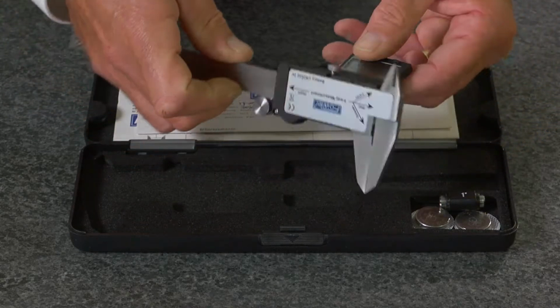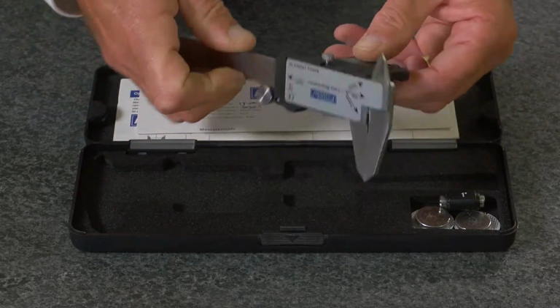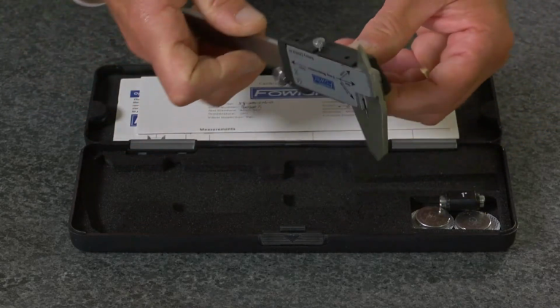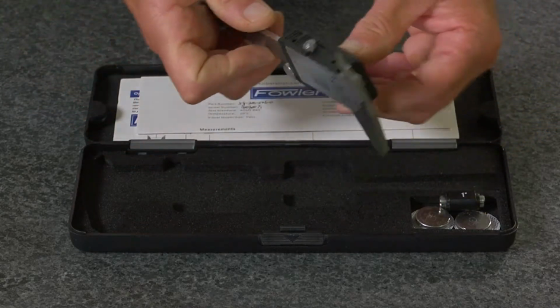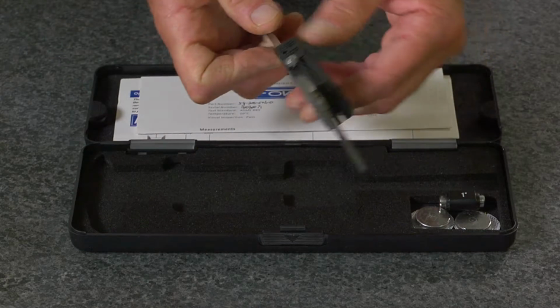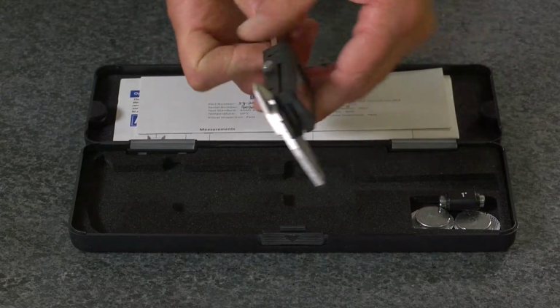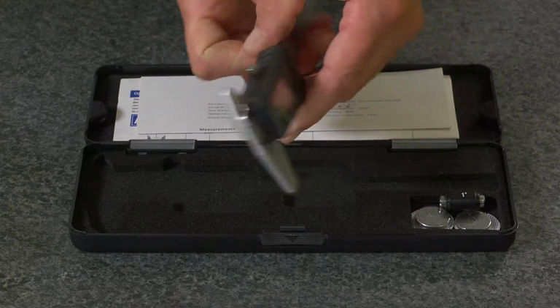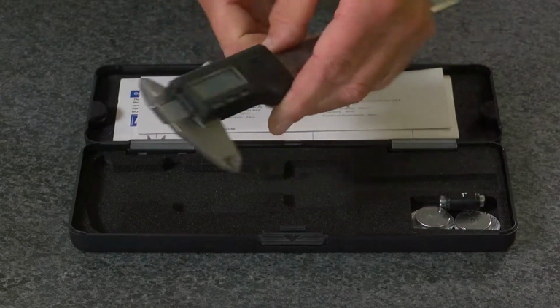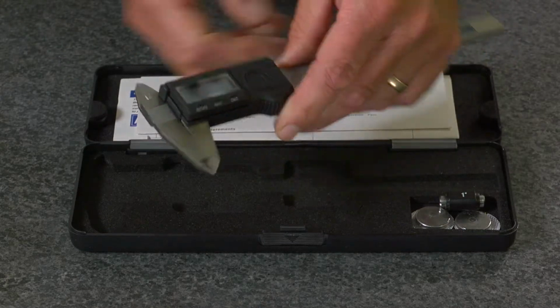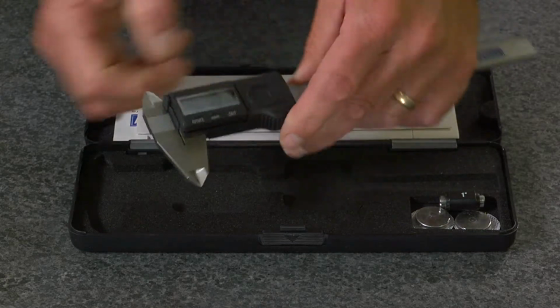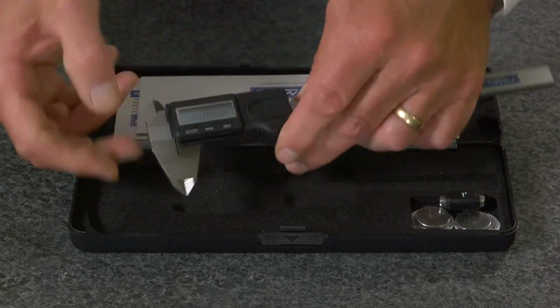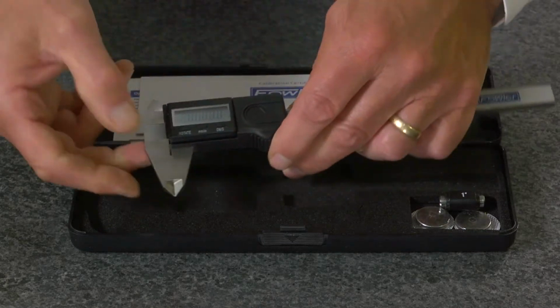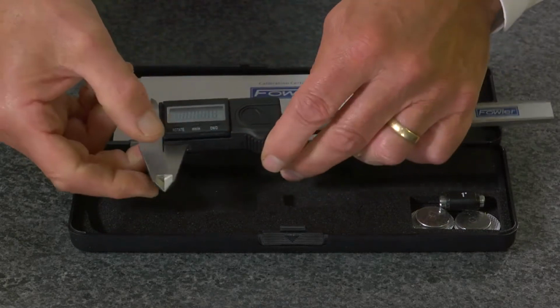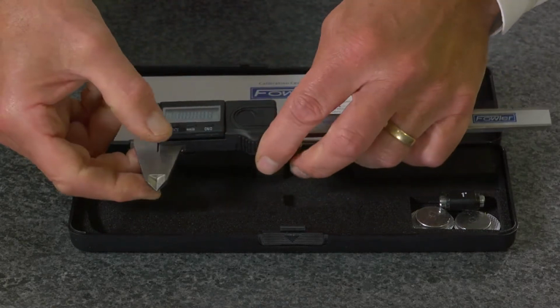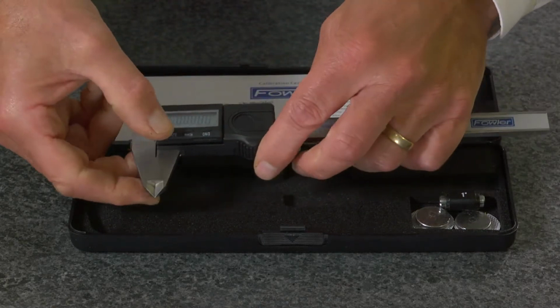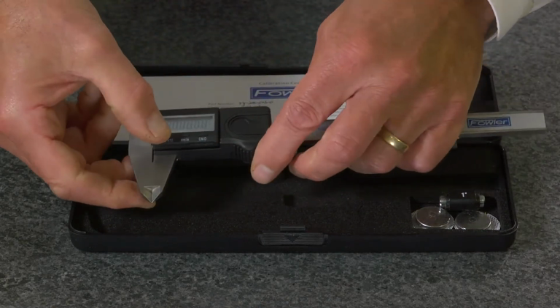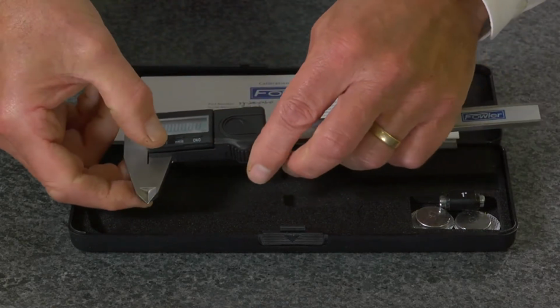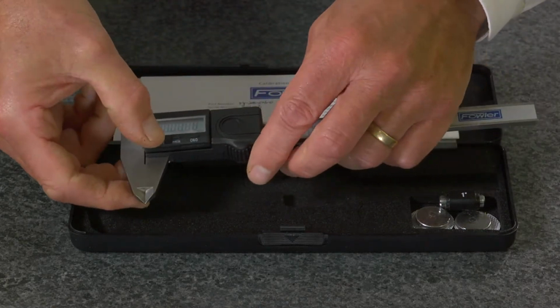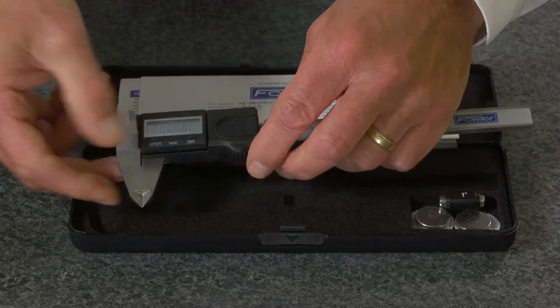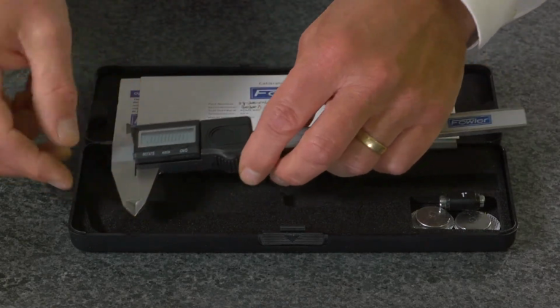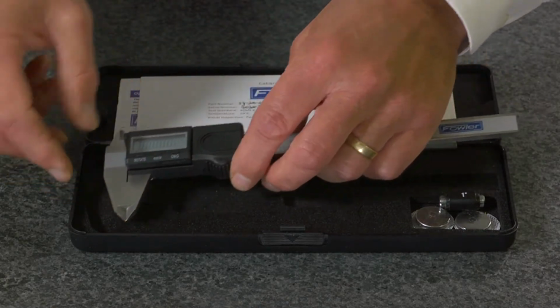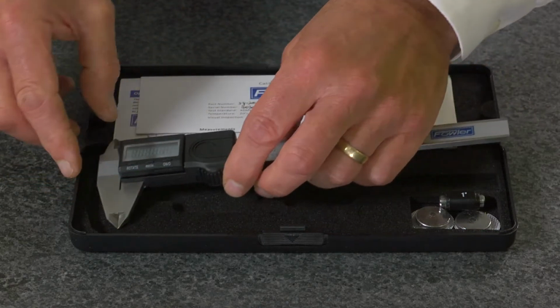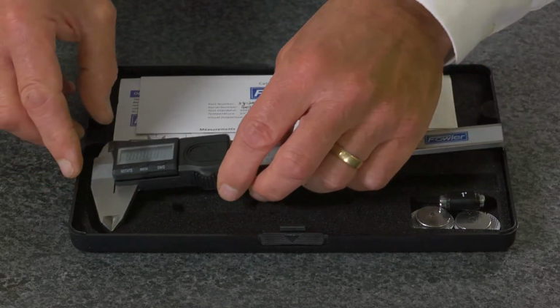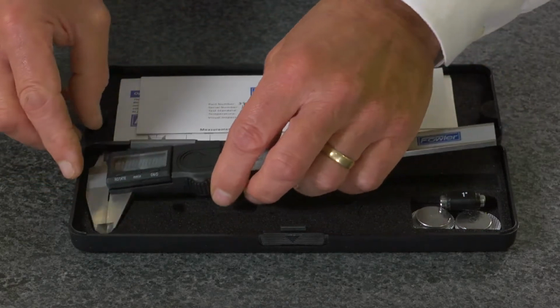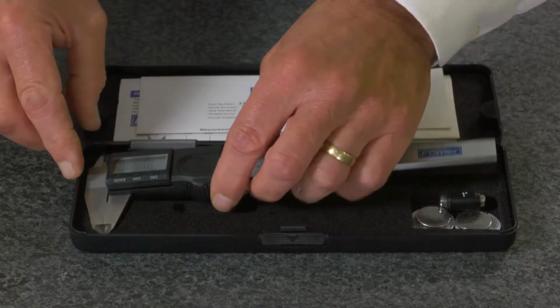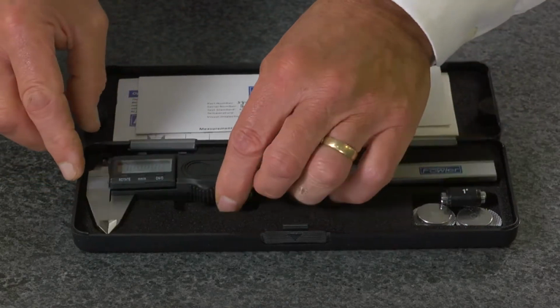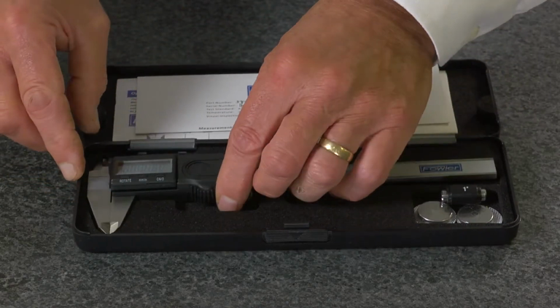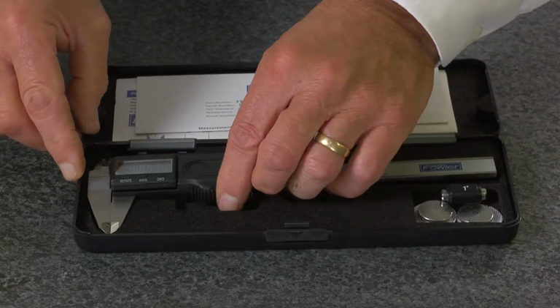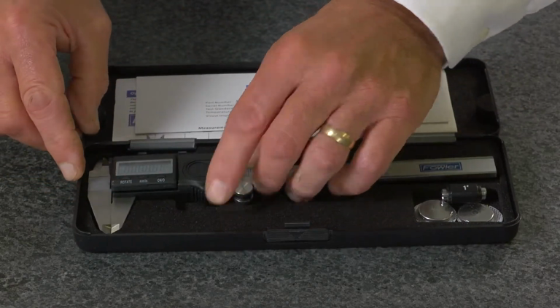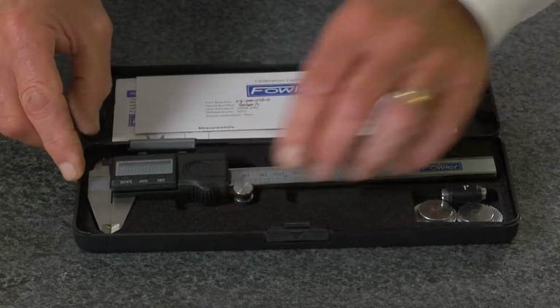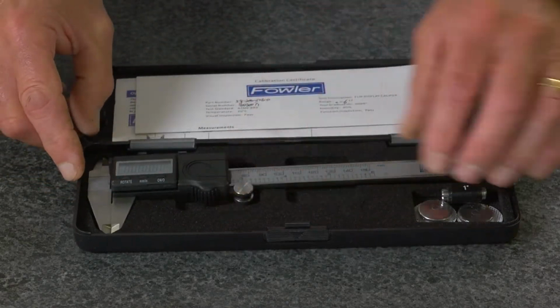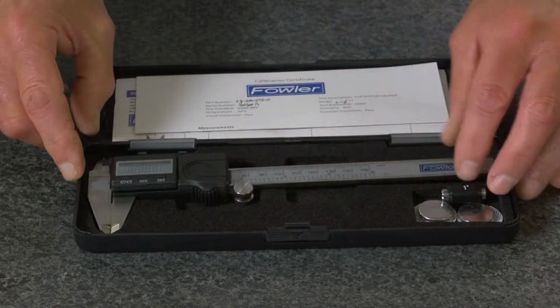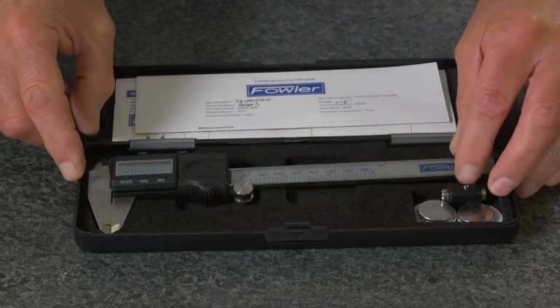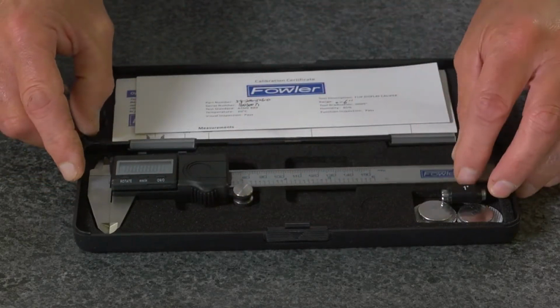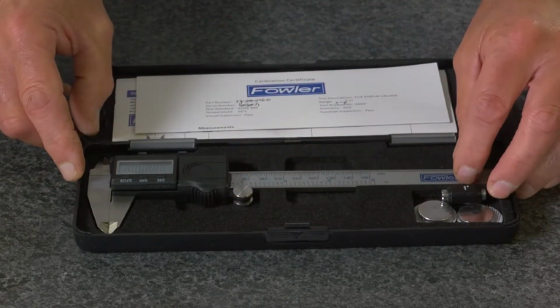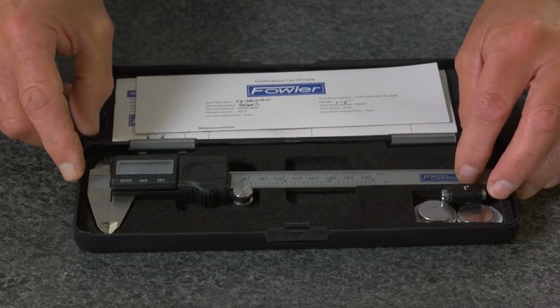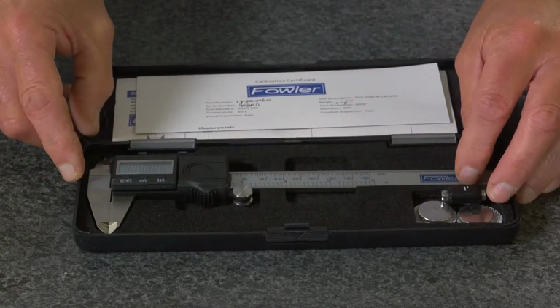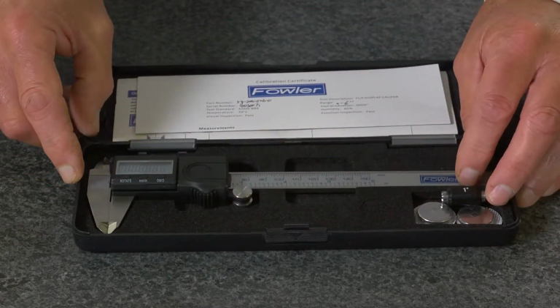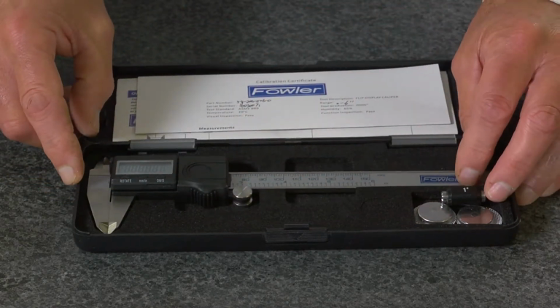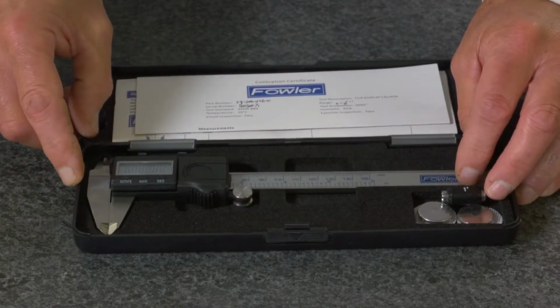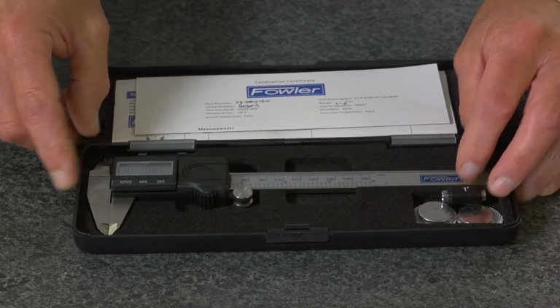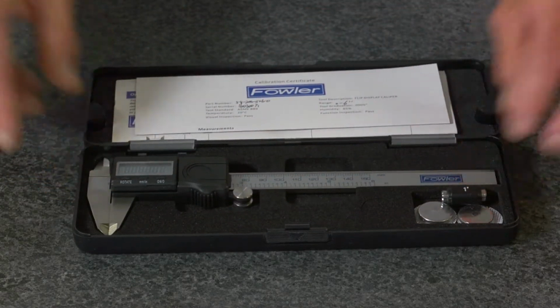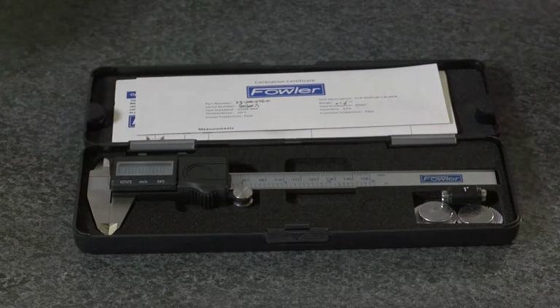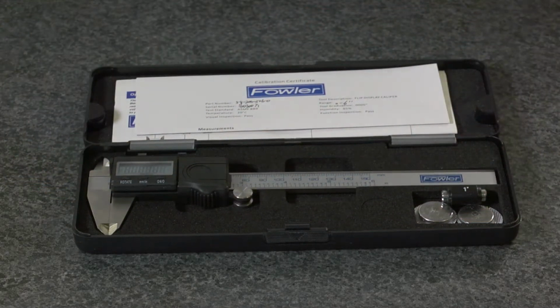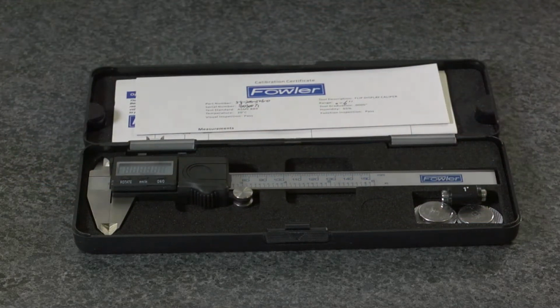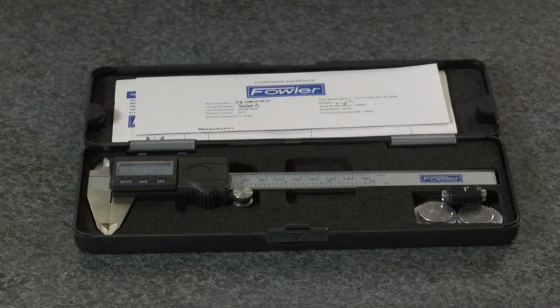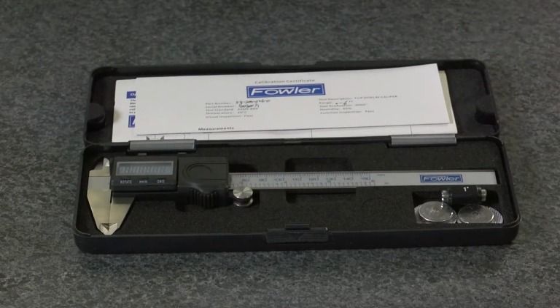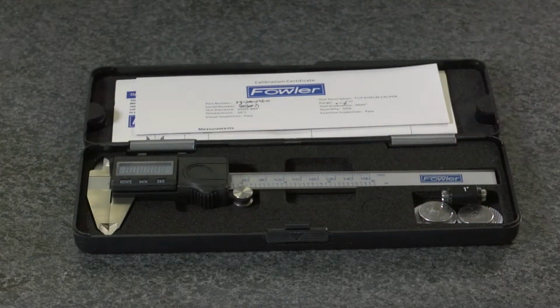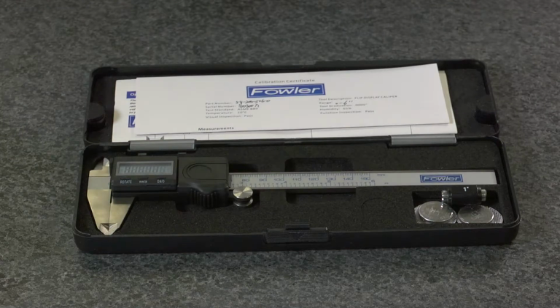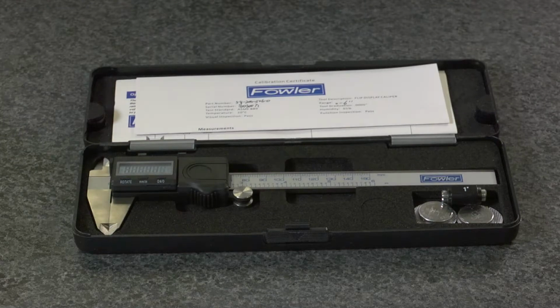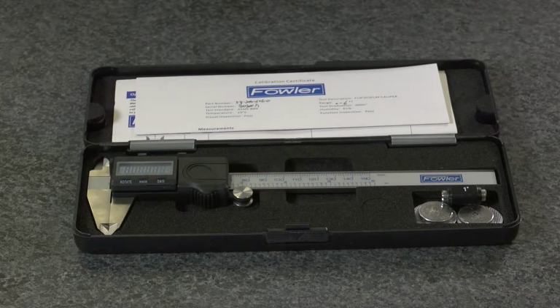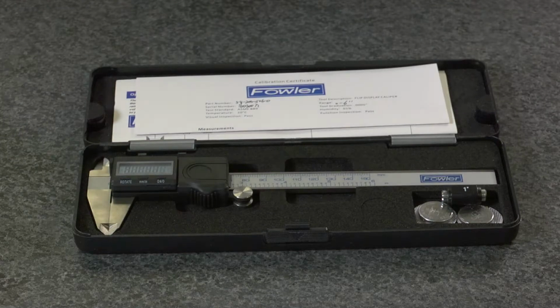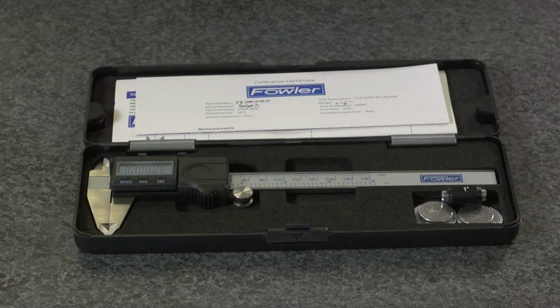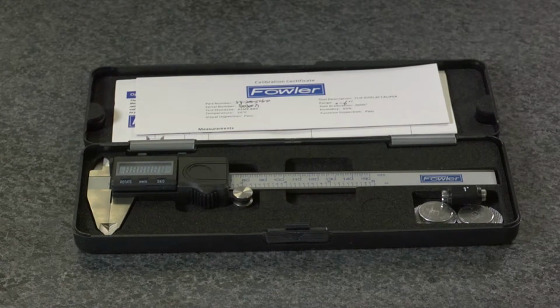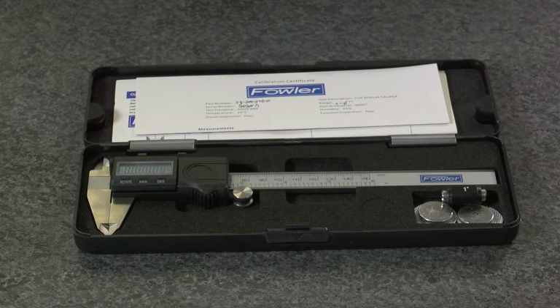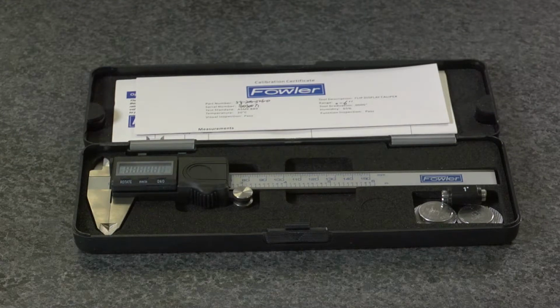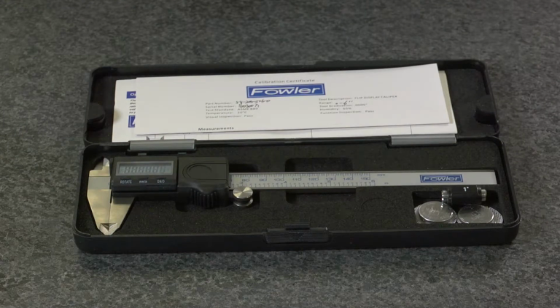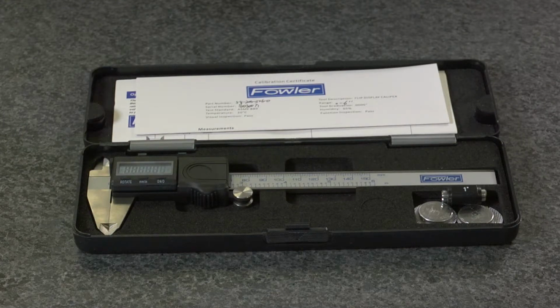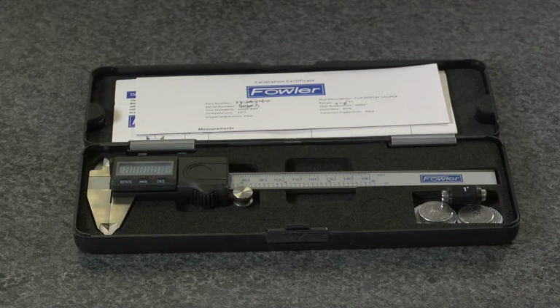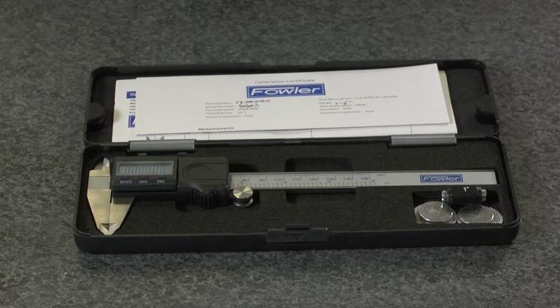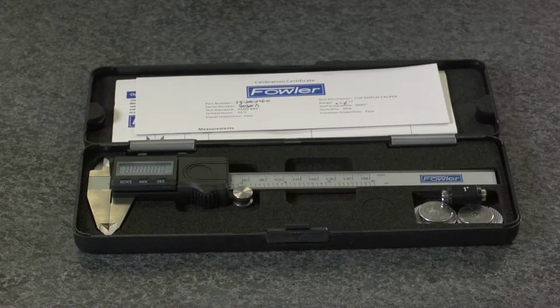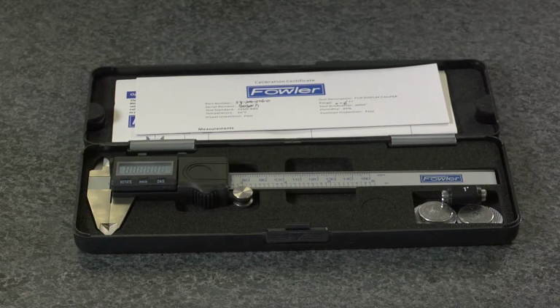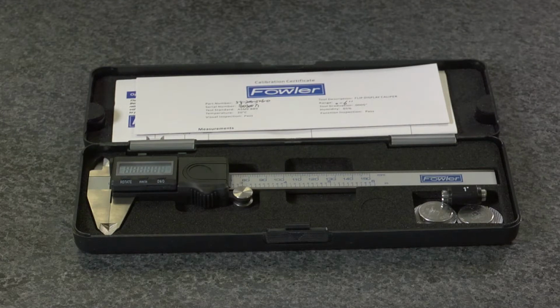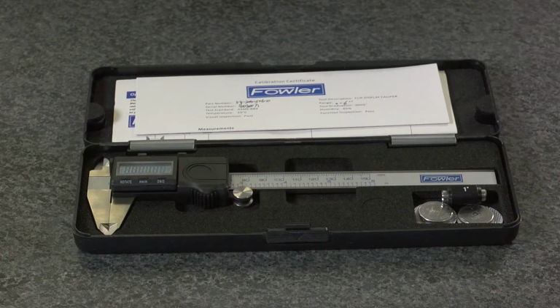Backed with a full 1-year warranty — the Fowler Flip Plus 6-inch electronic caliper.